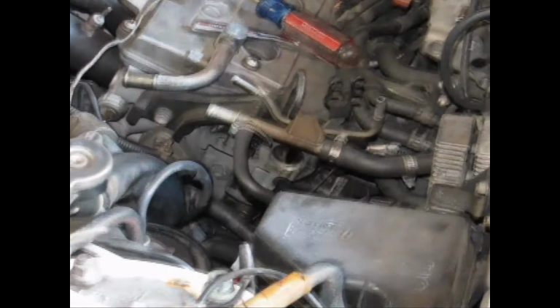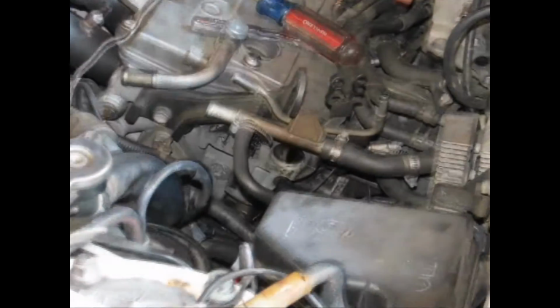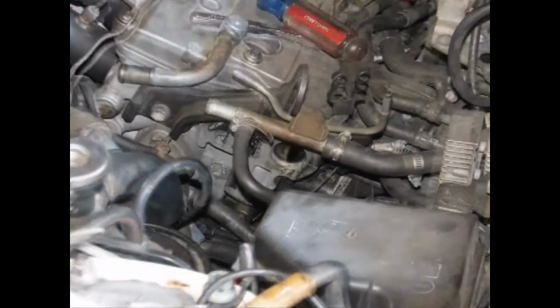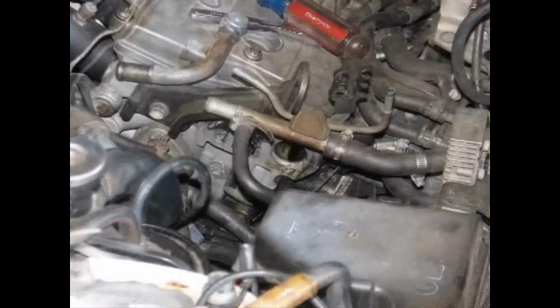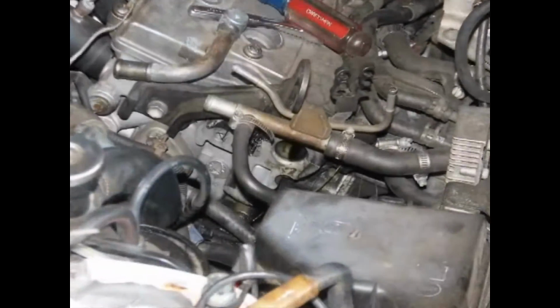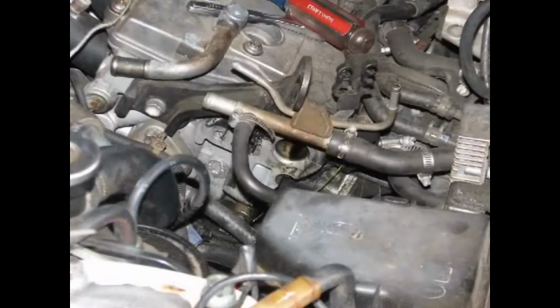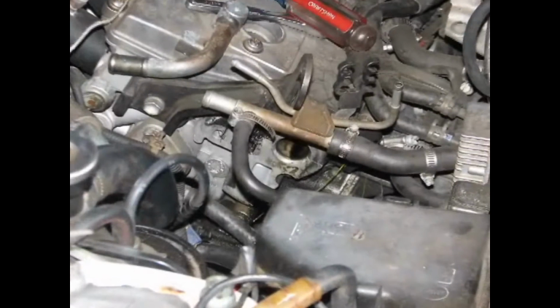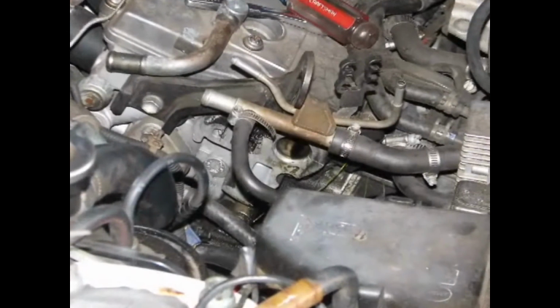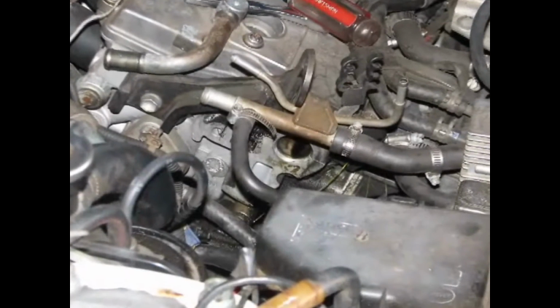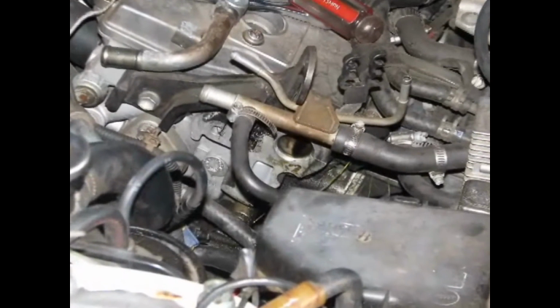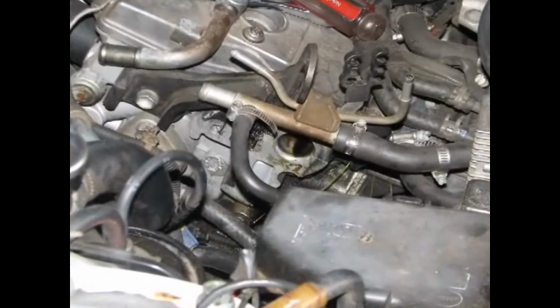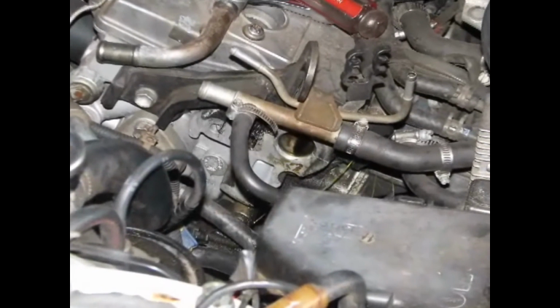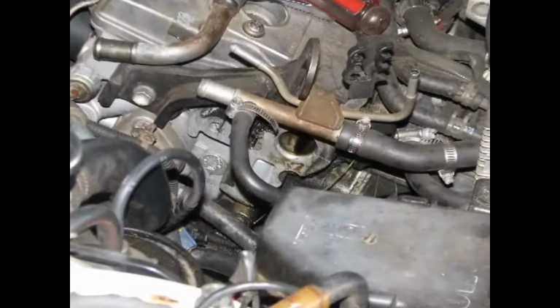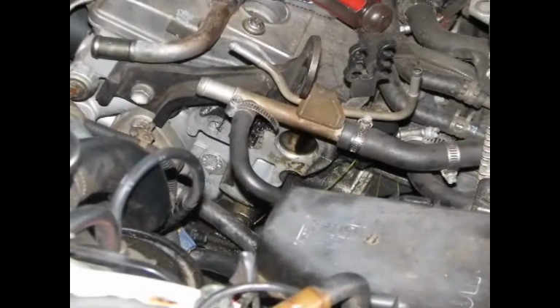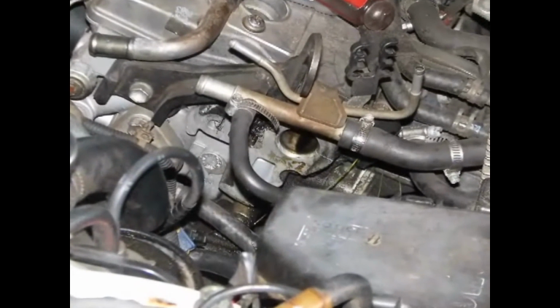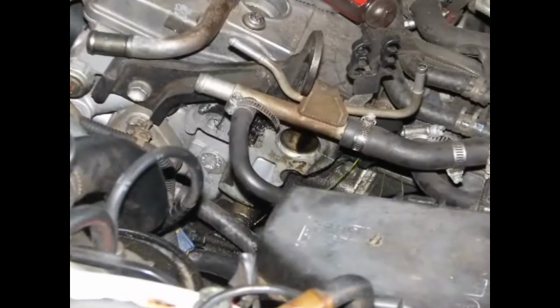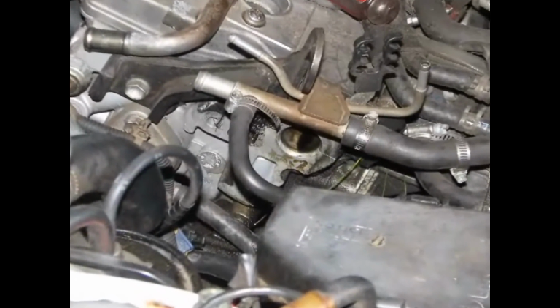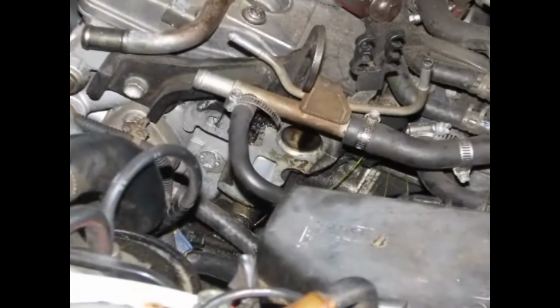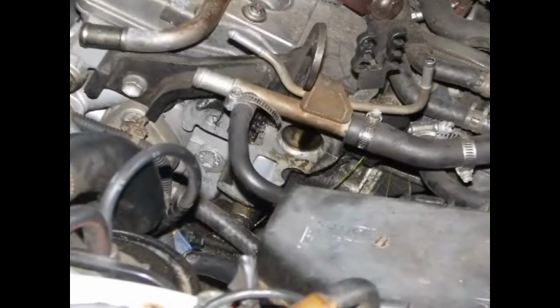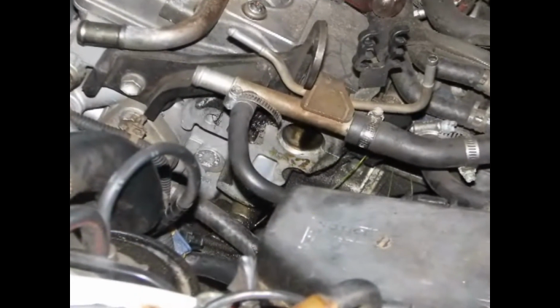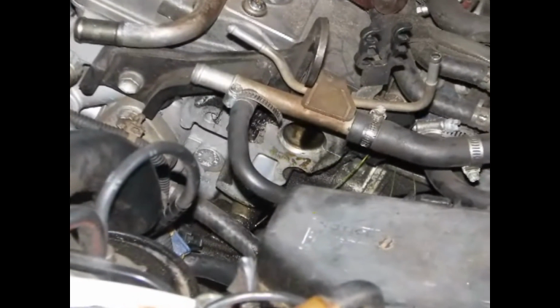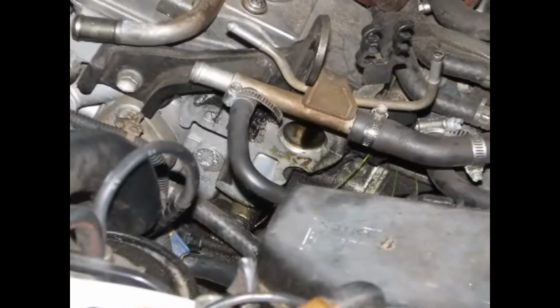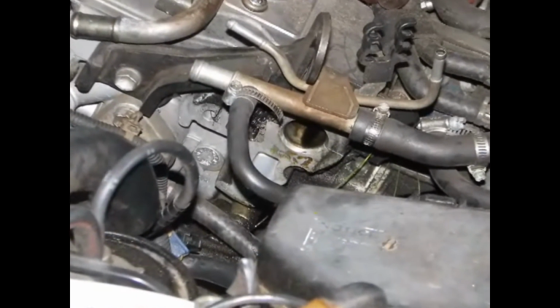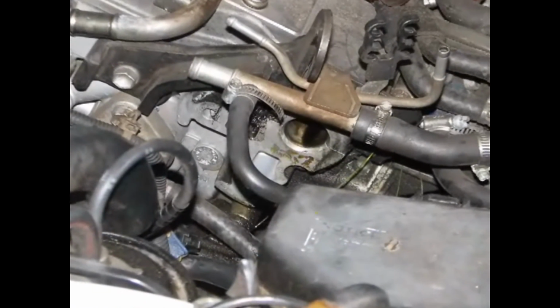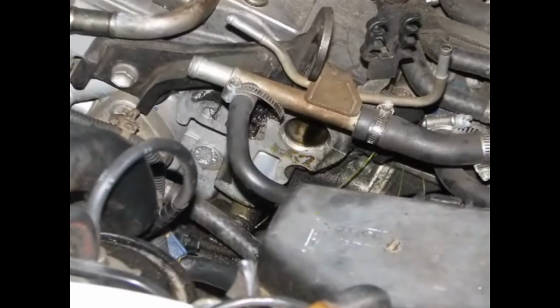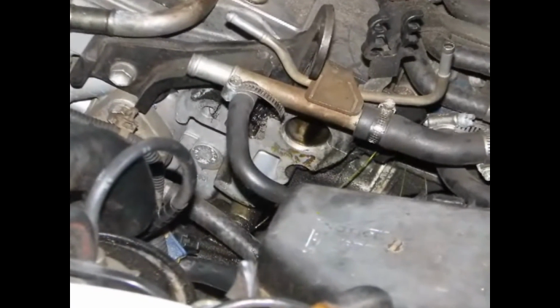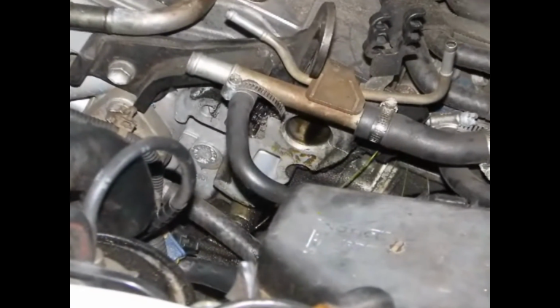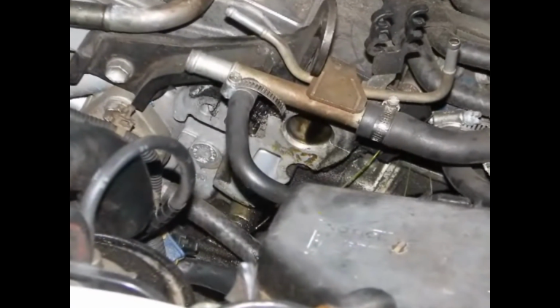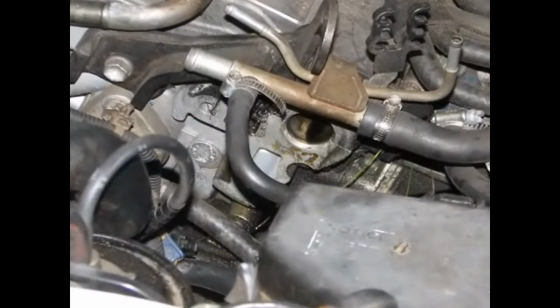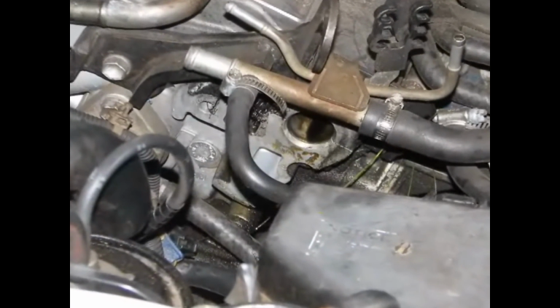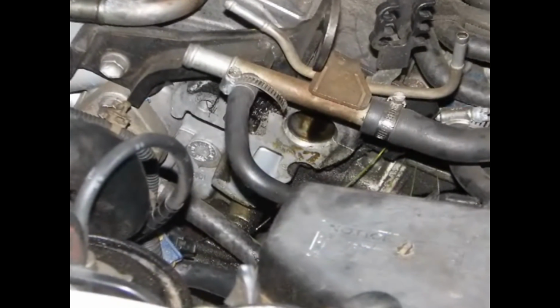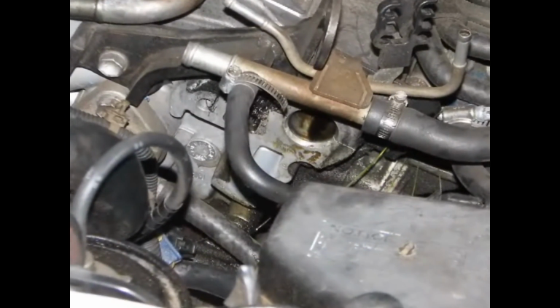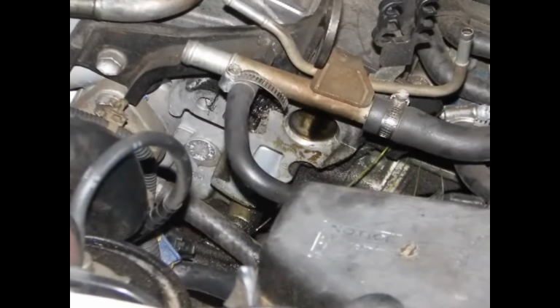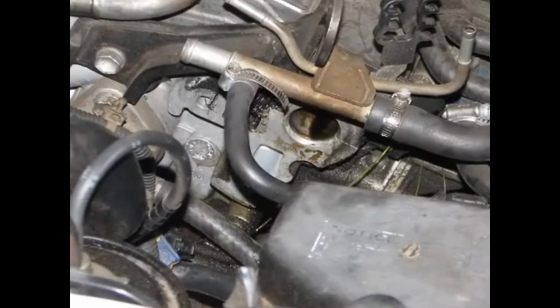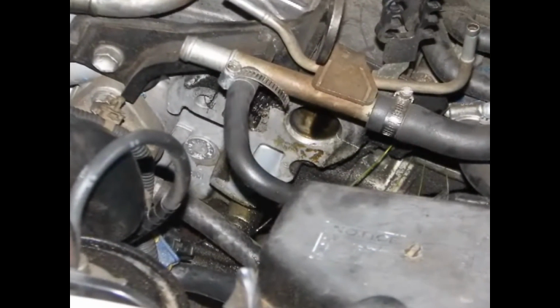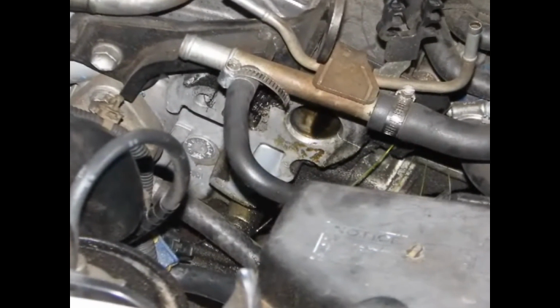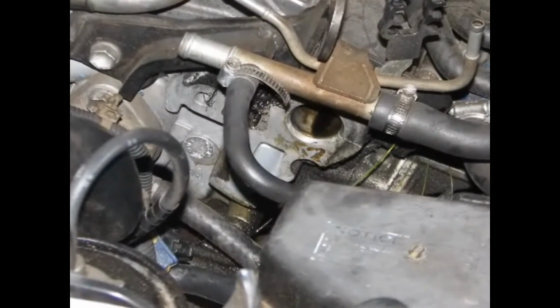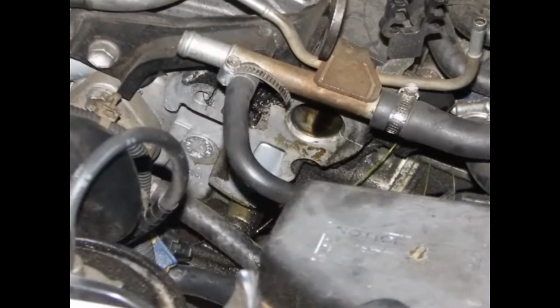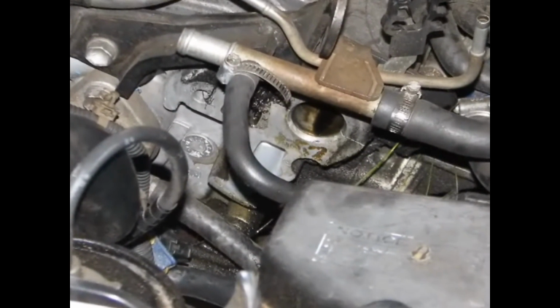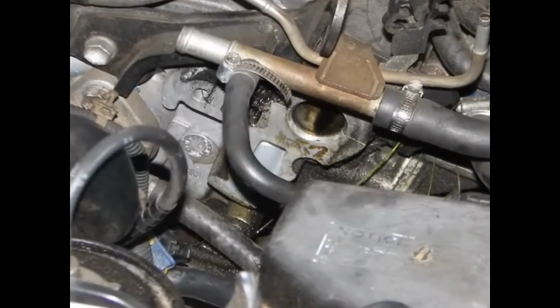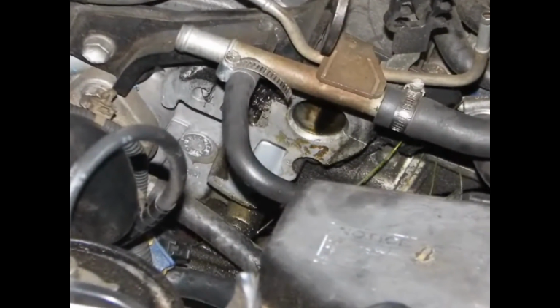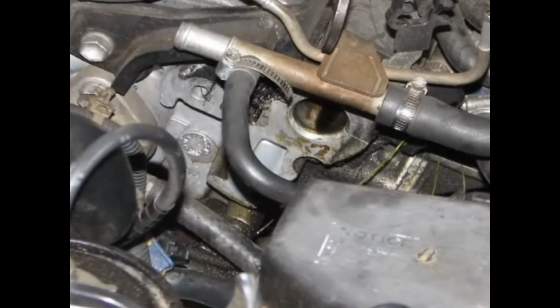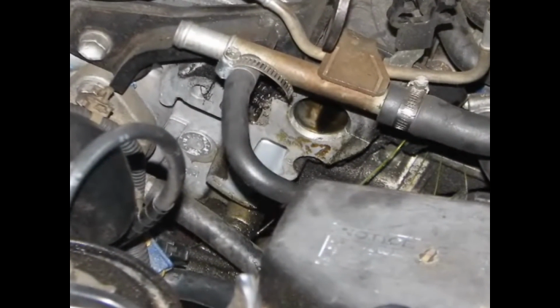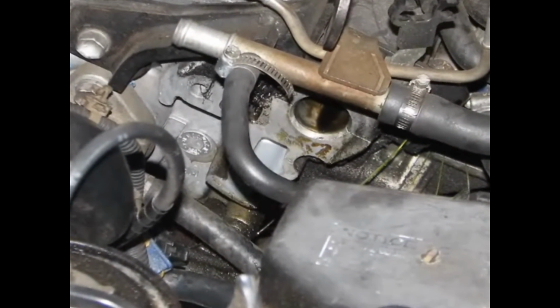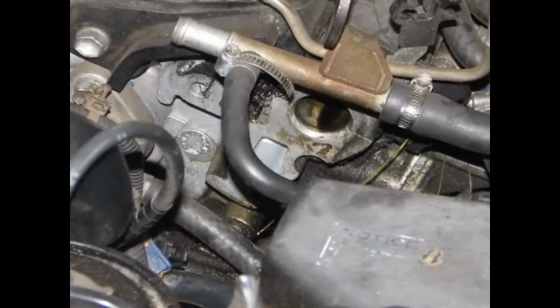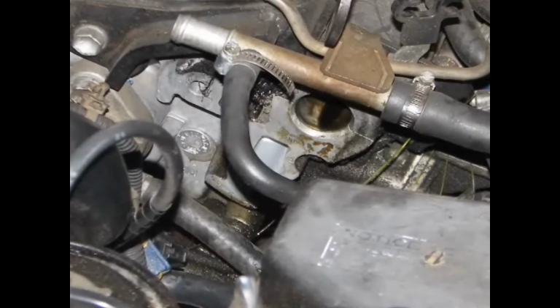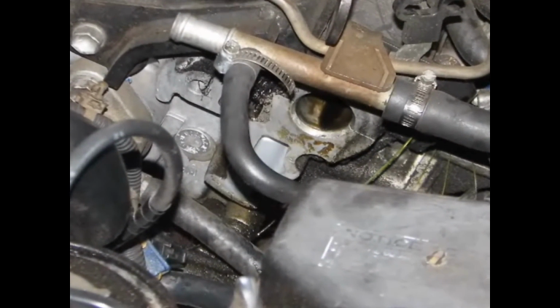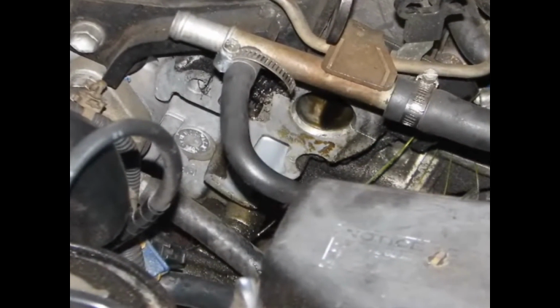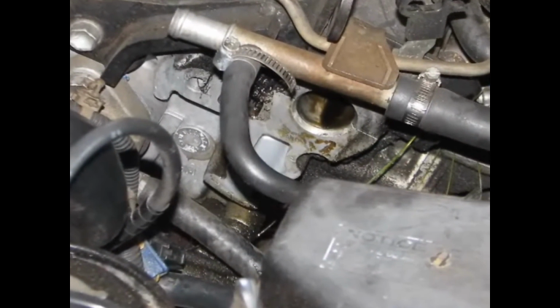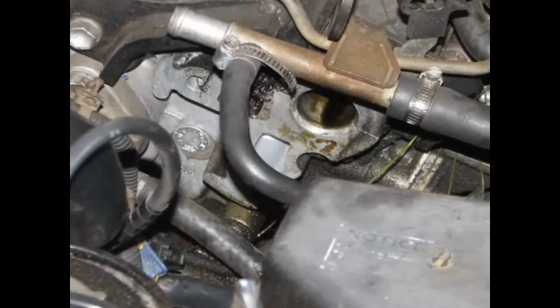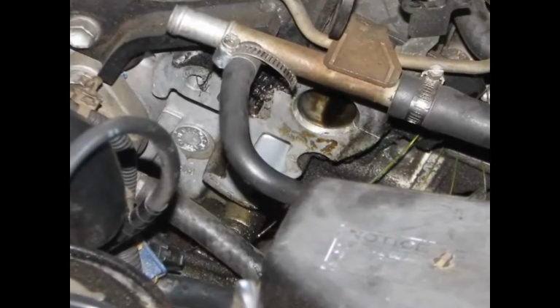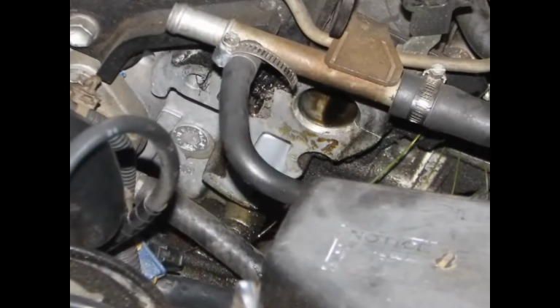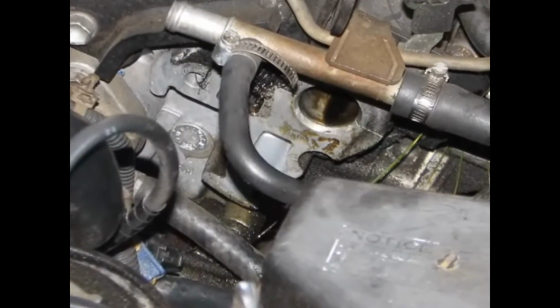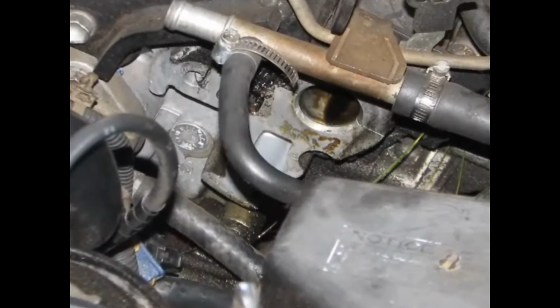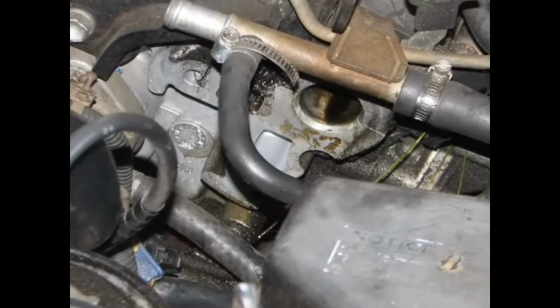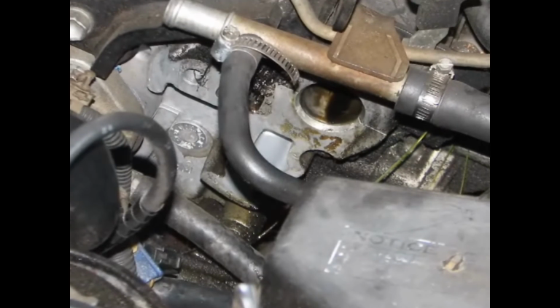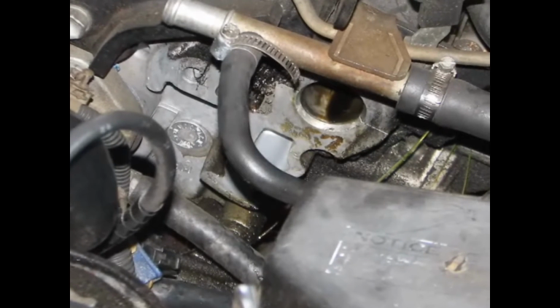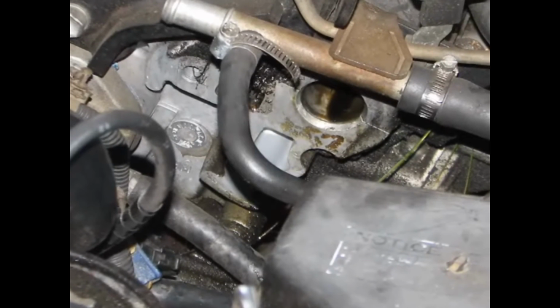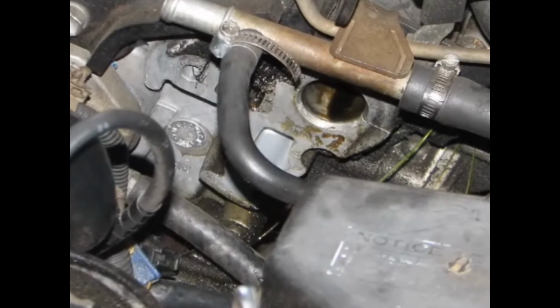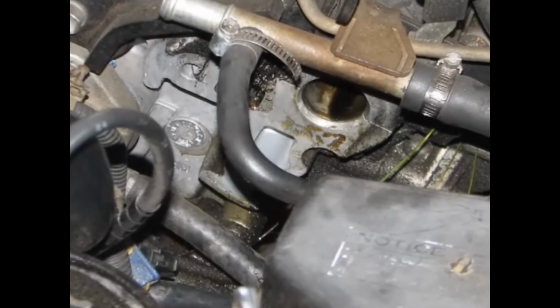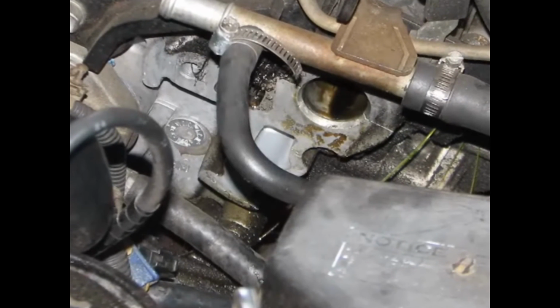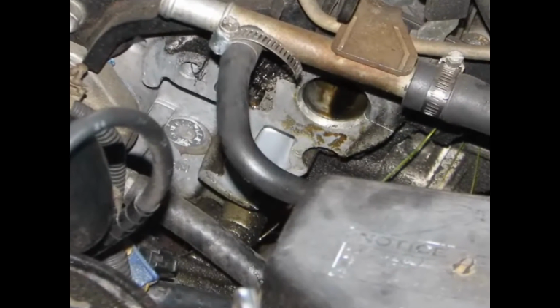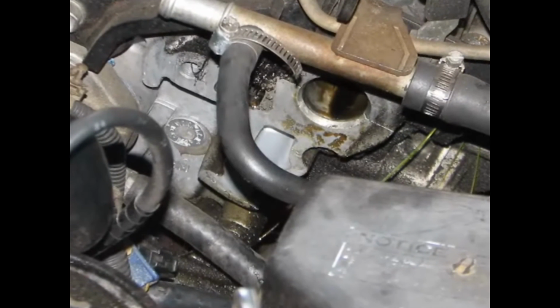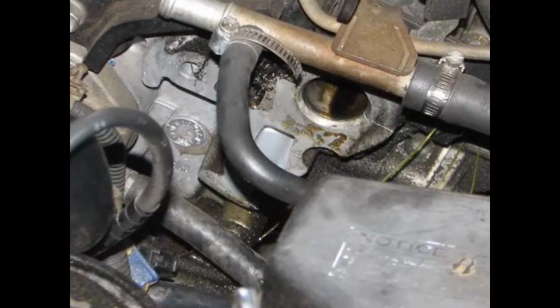And there you go, the distributor is removed. Look at all that oil under there — looks like we had a seriously leaky distributor.